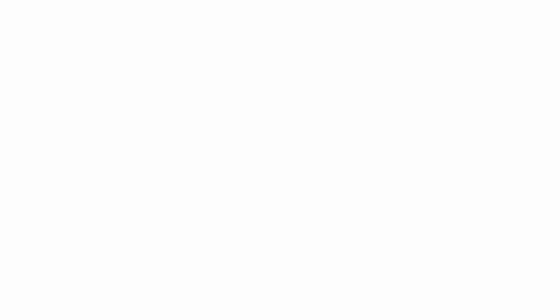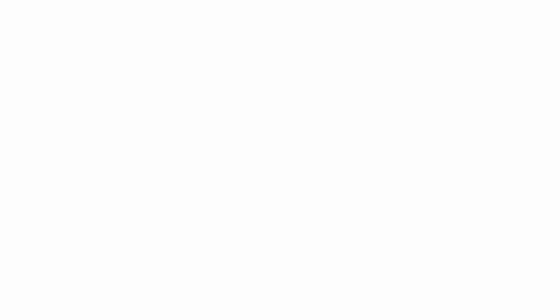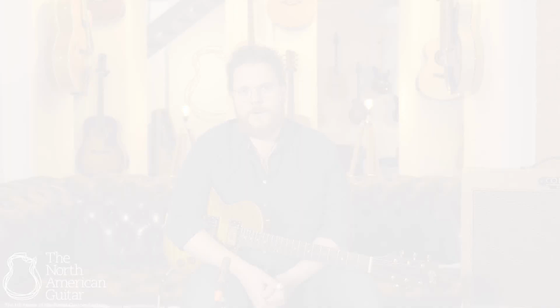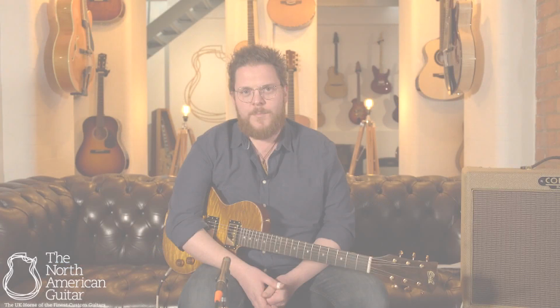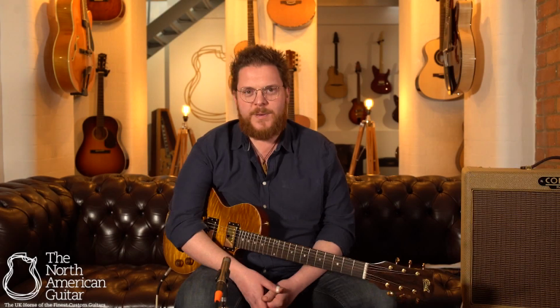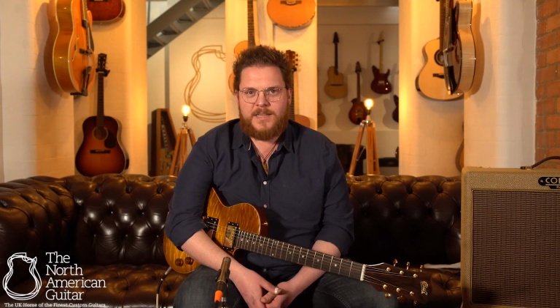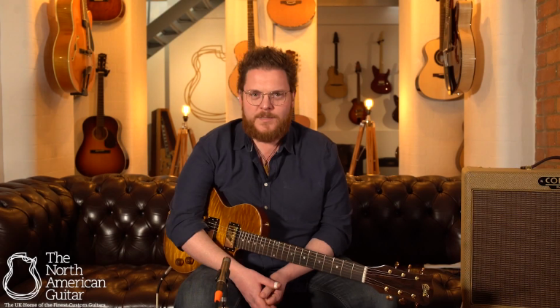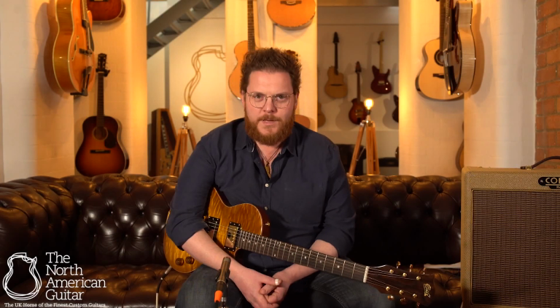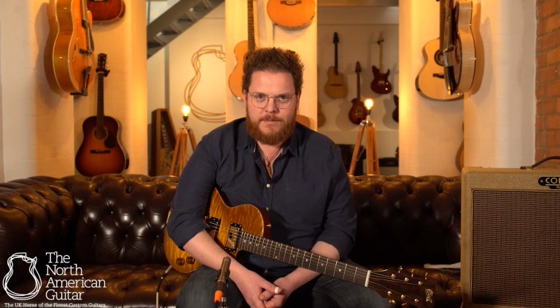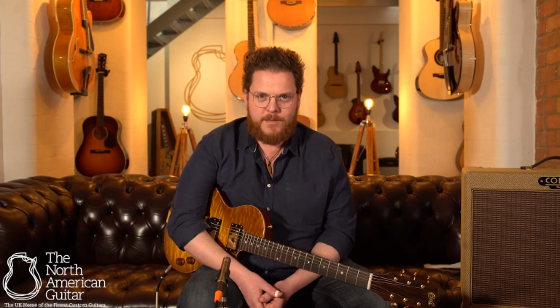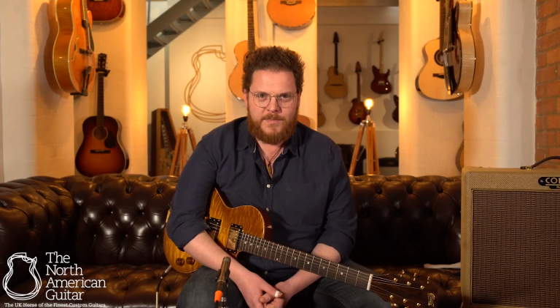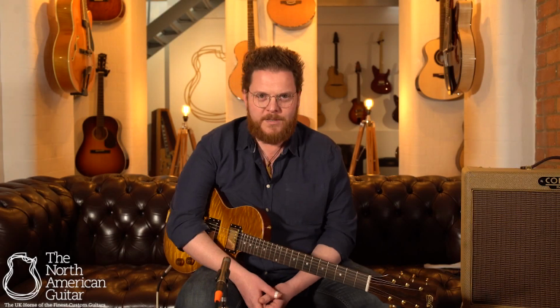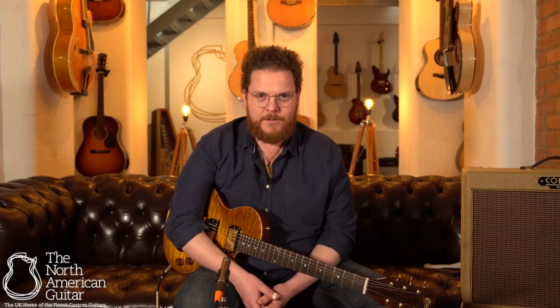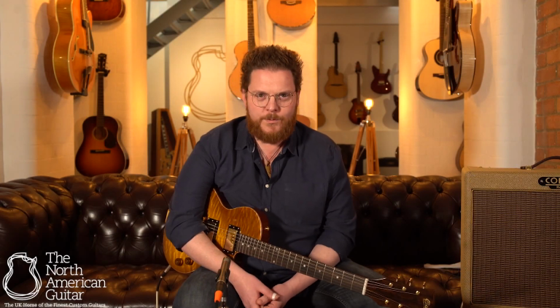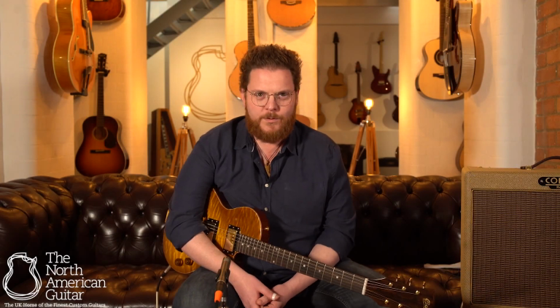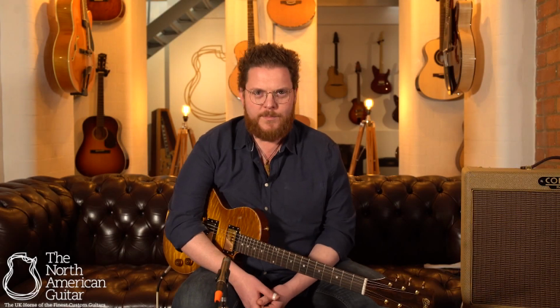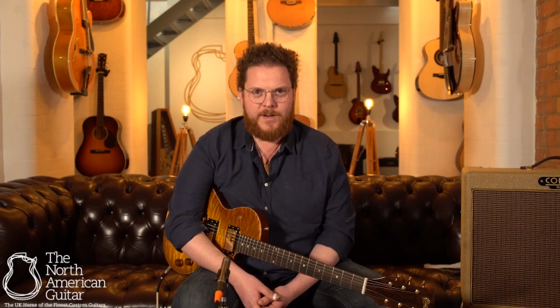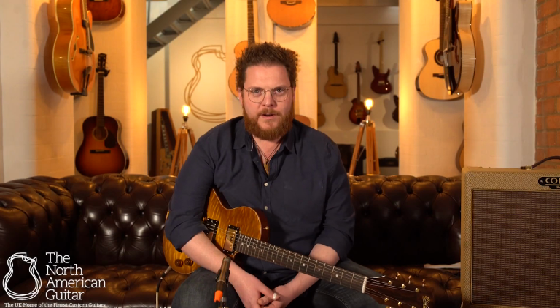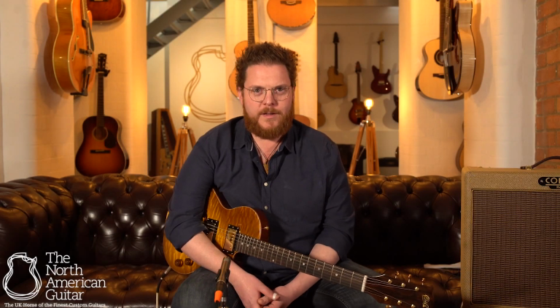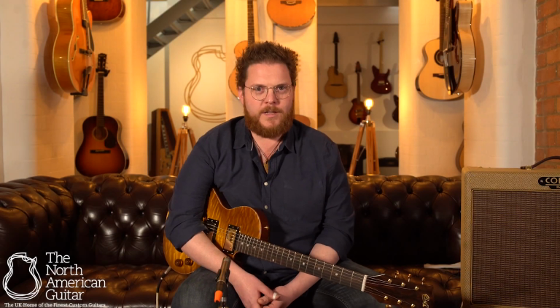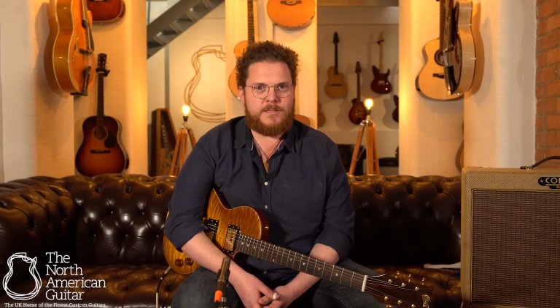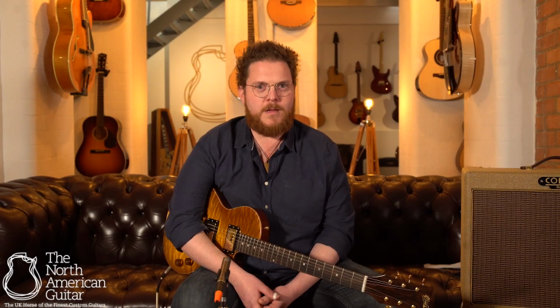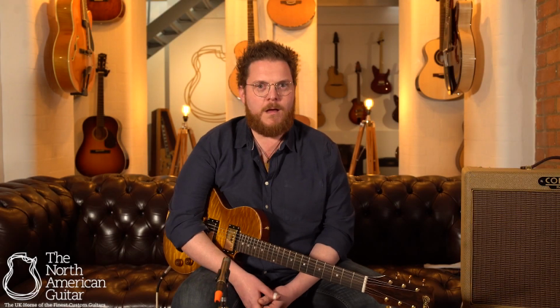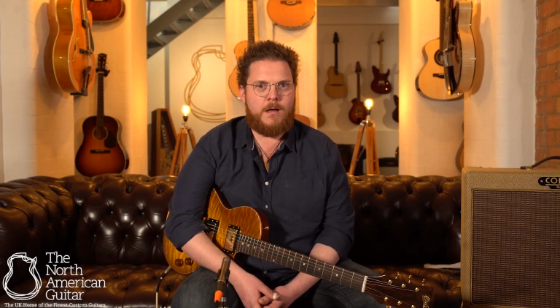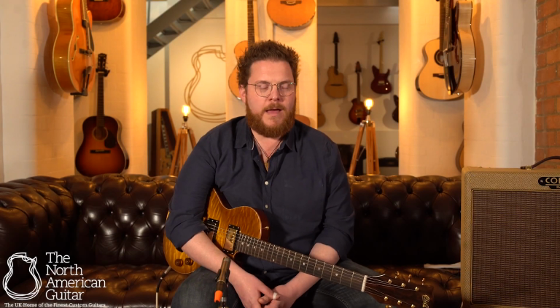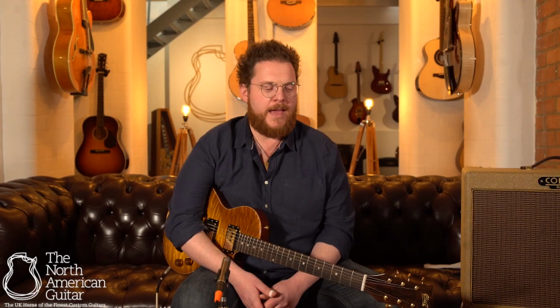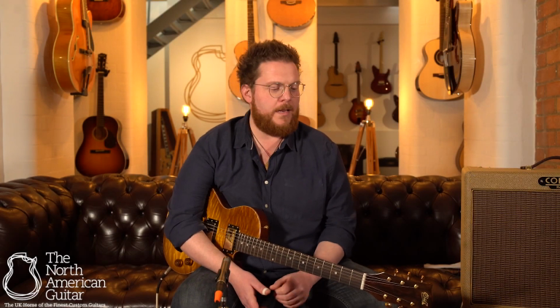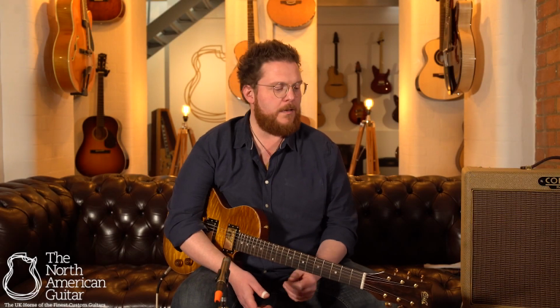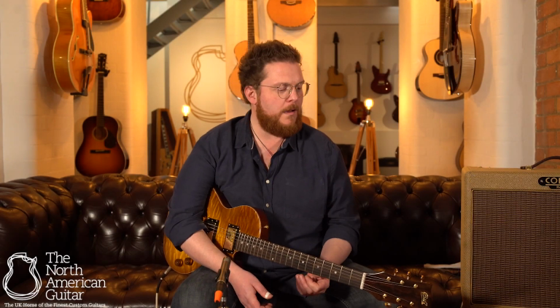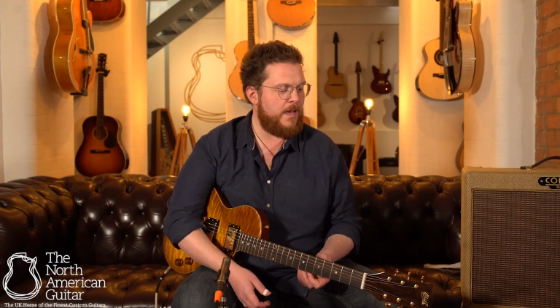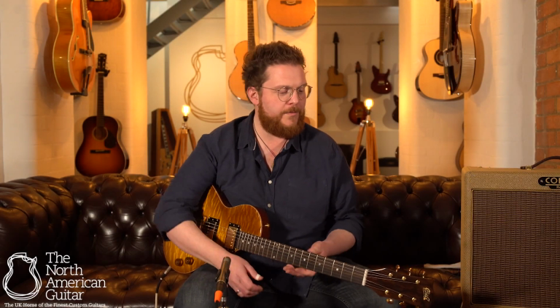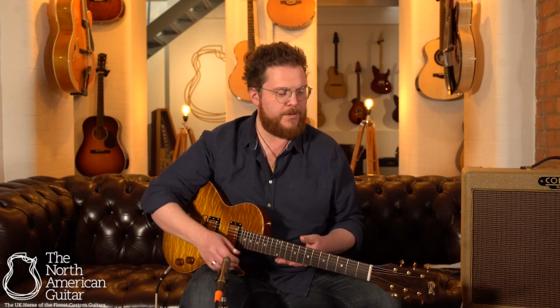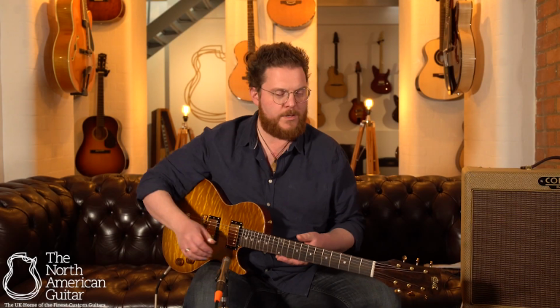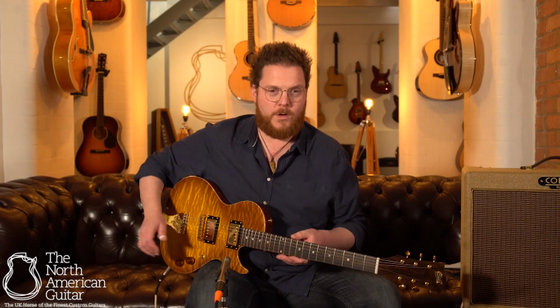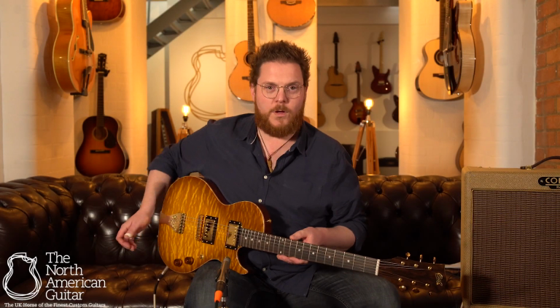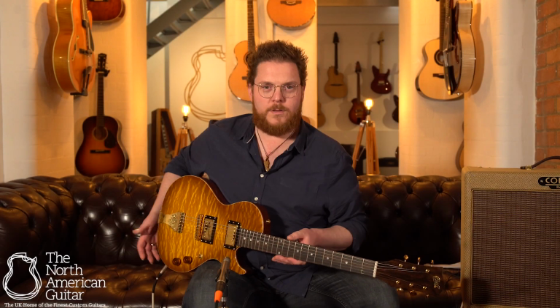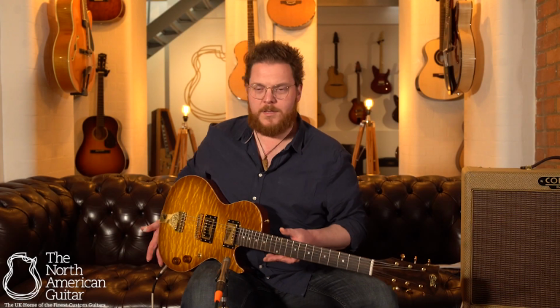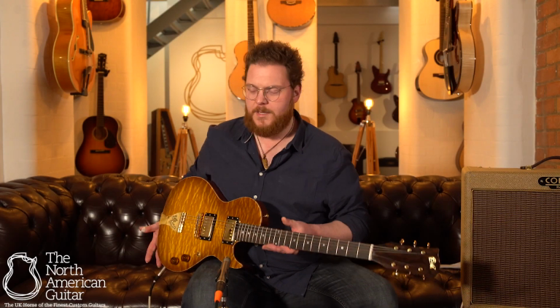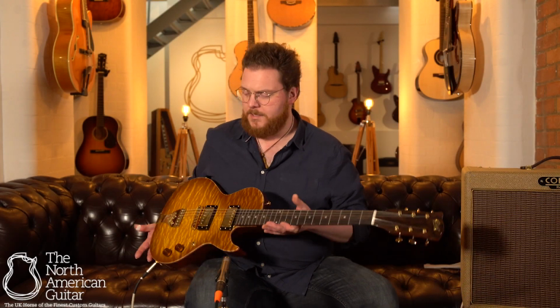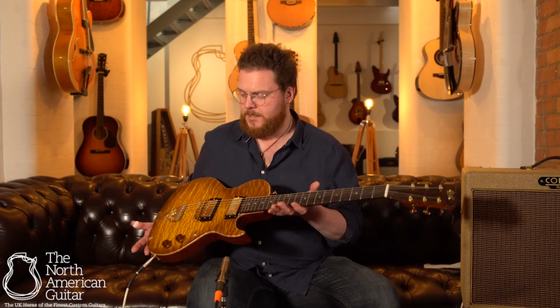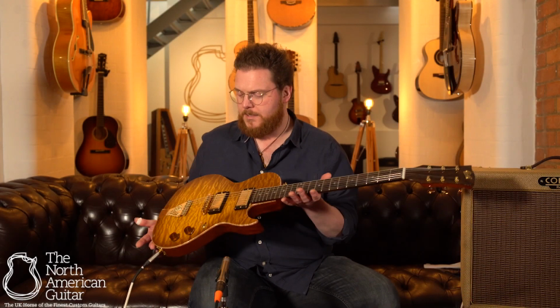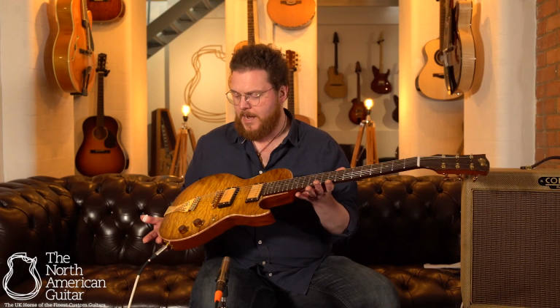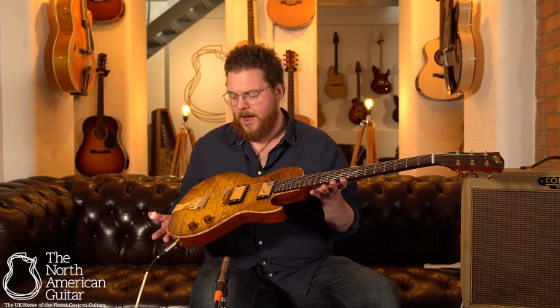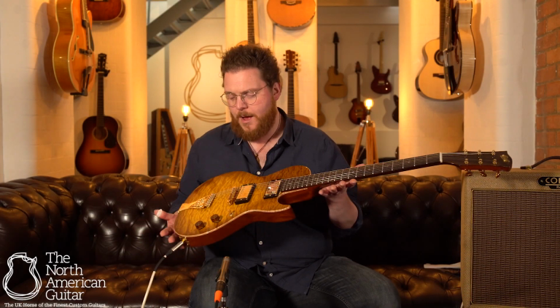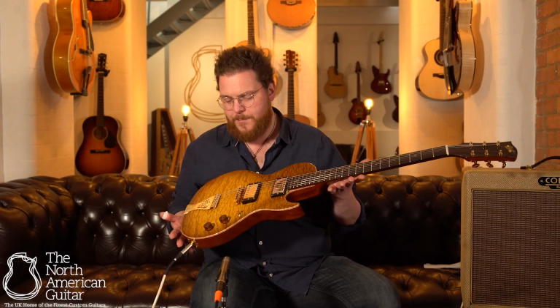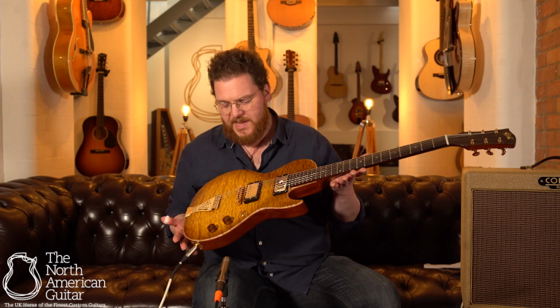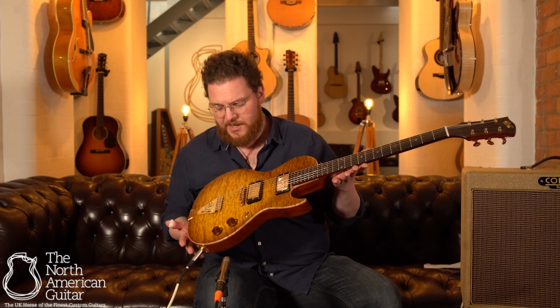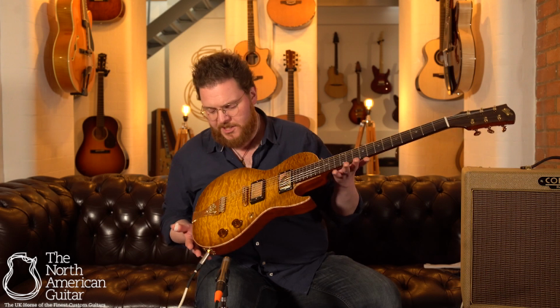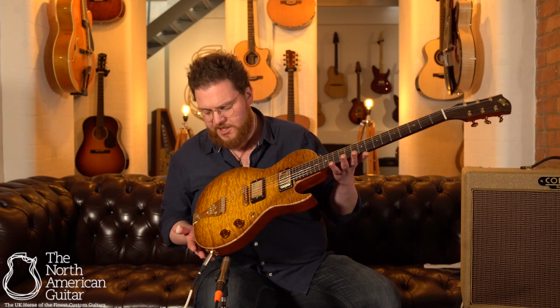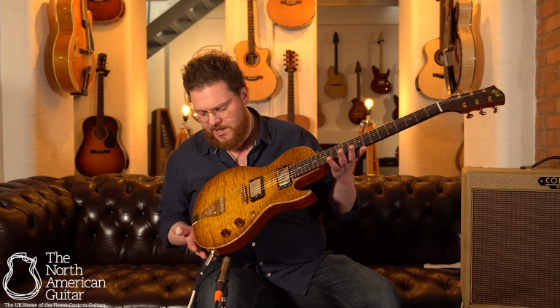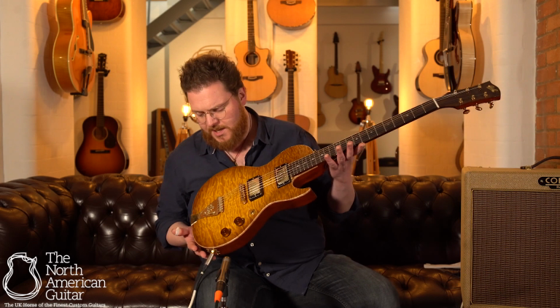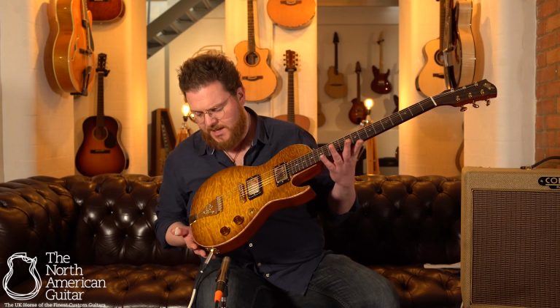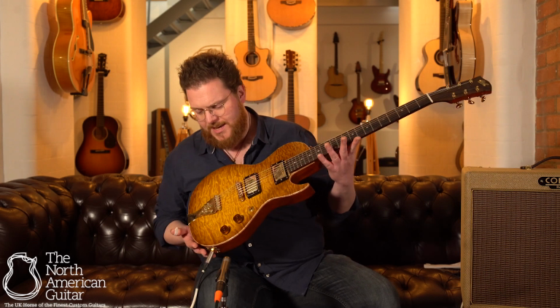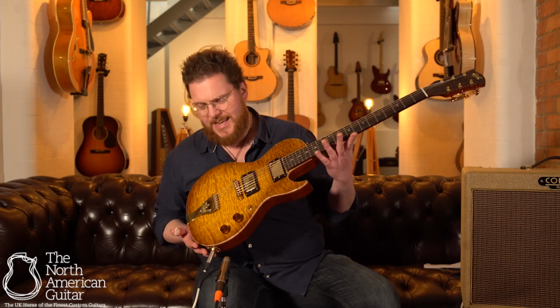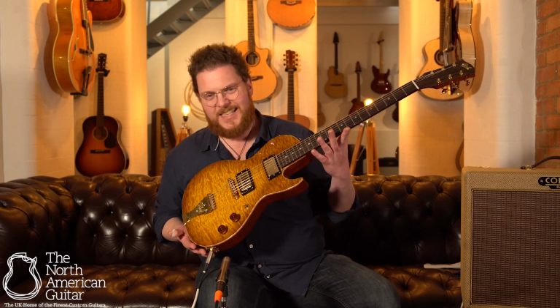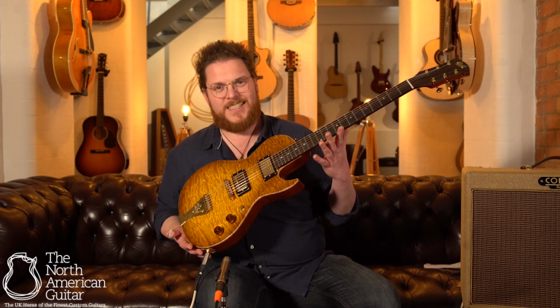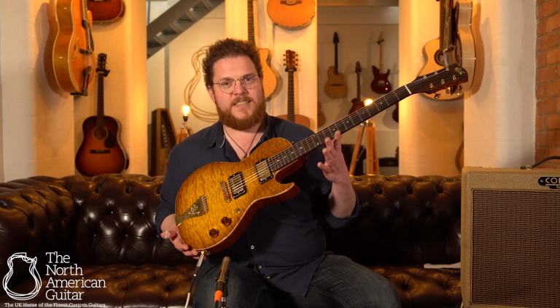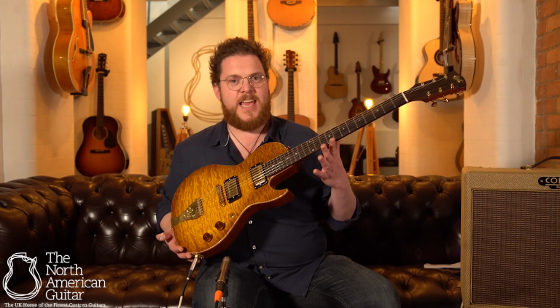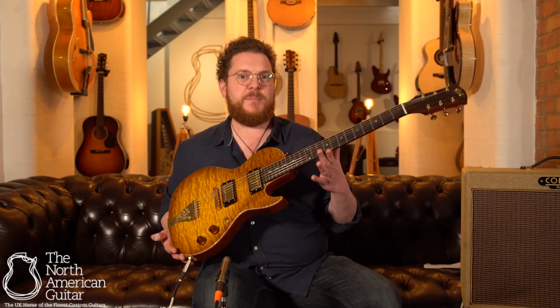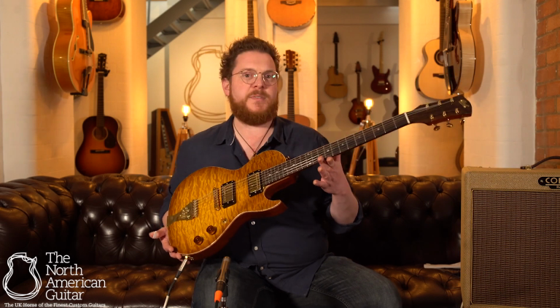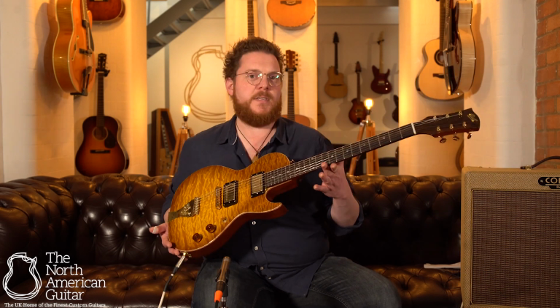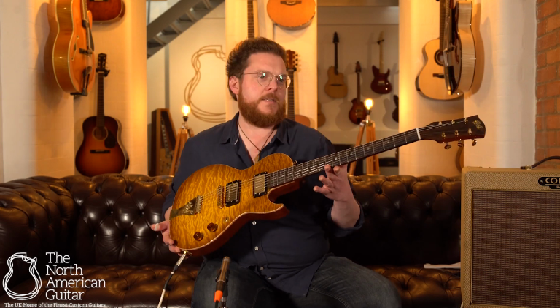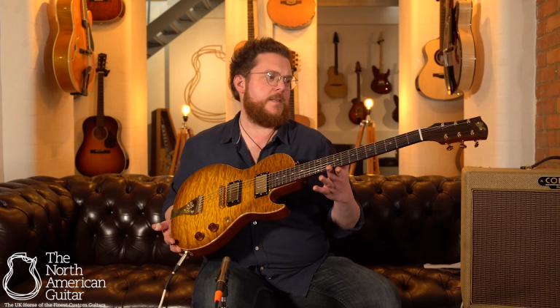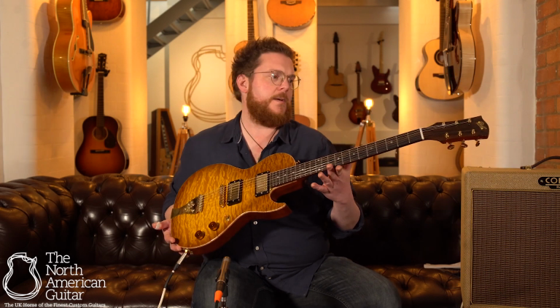Hello, I'm Ben Smith. I'm here at the North American Guitar, and I have got this B&G Stepsister.